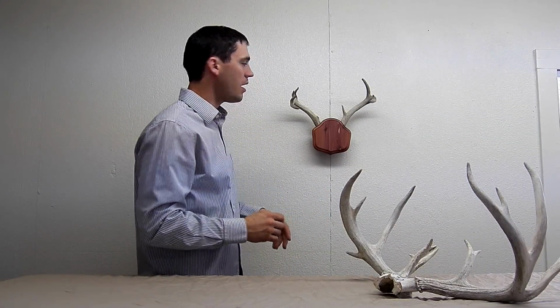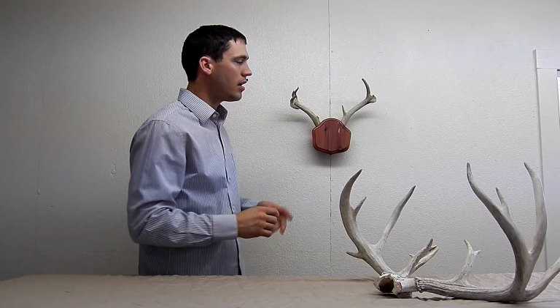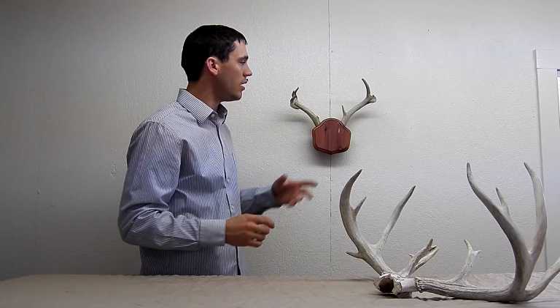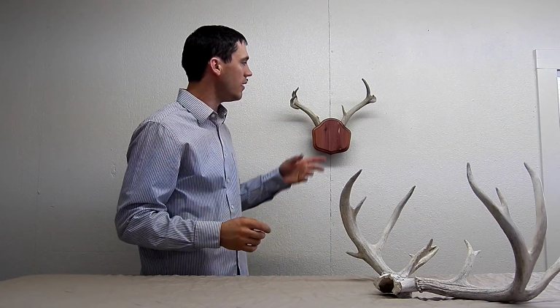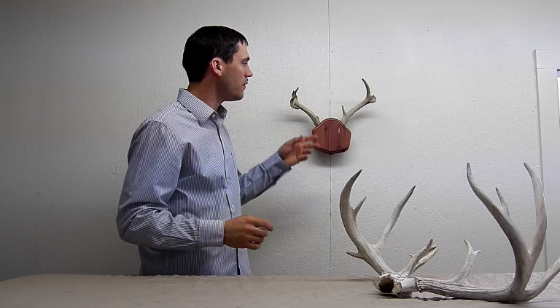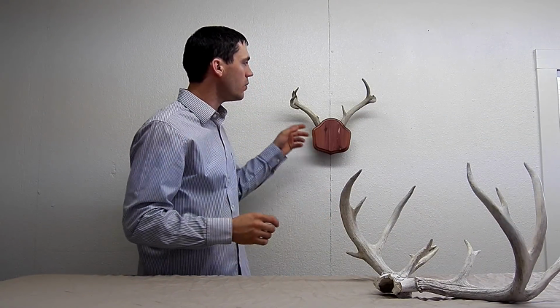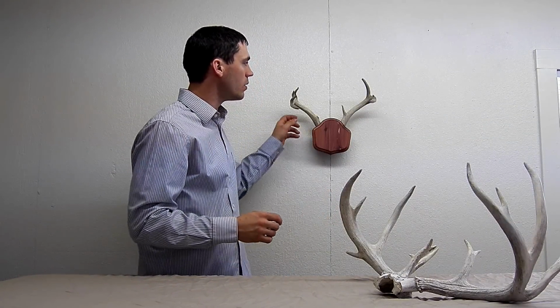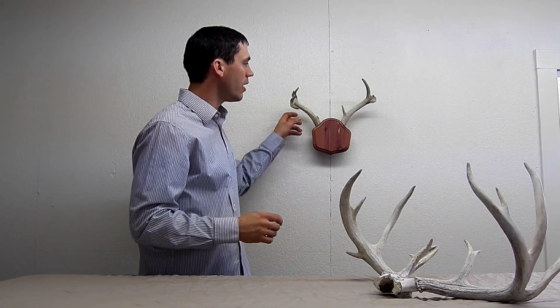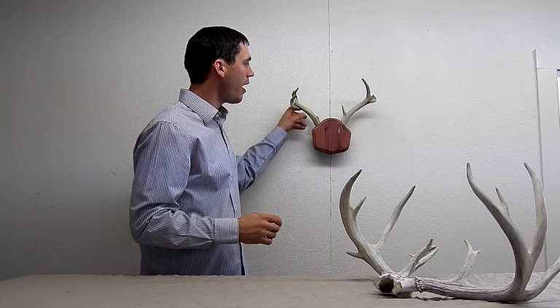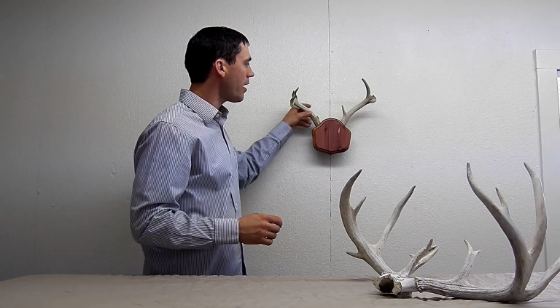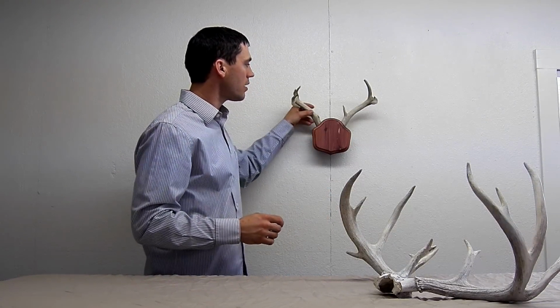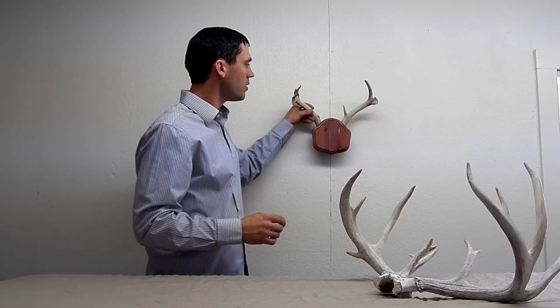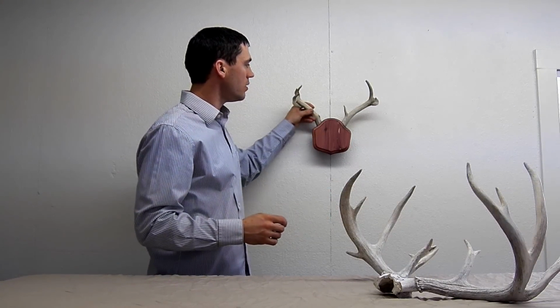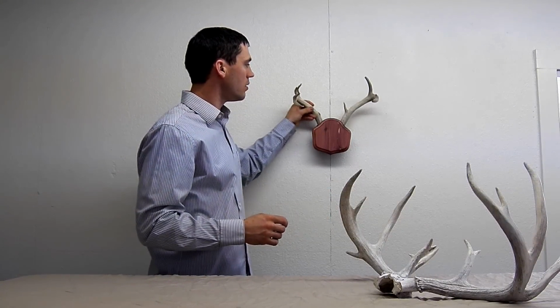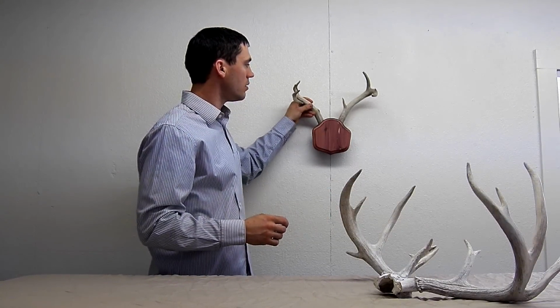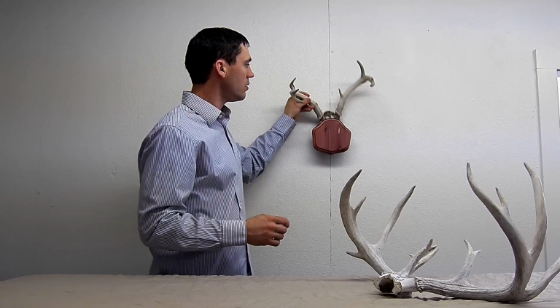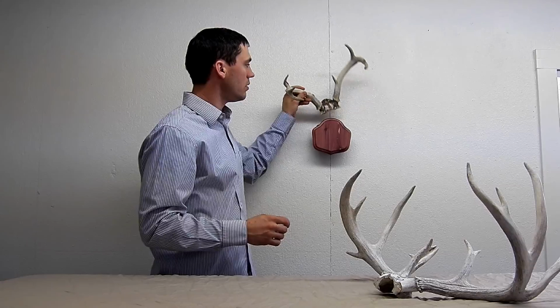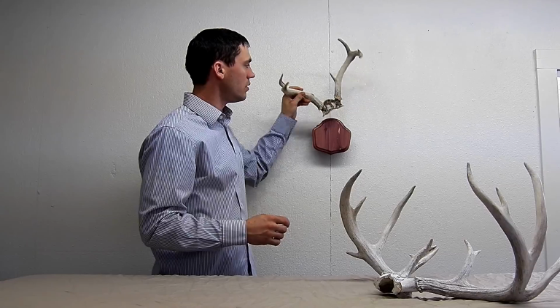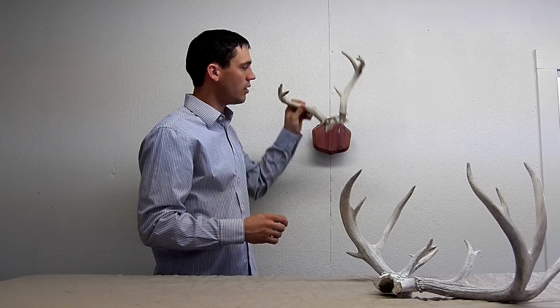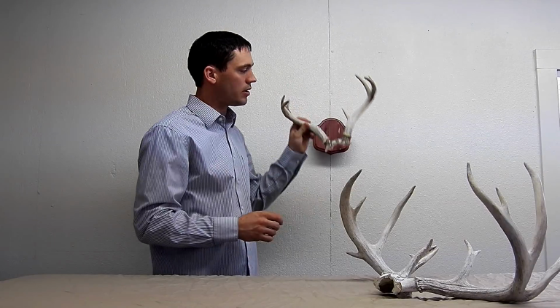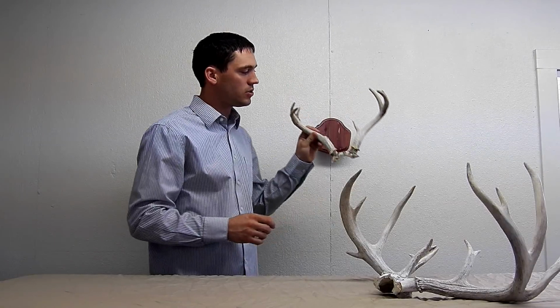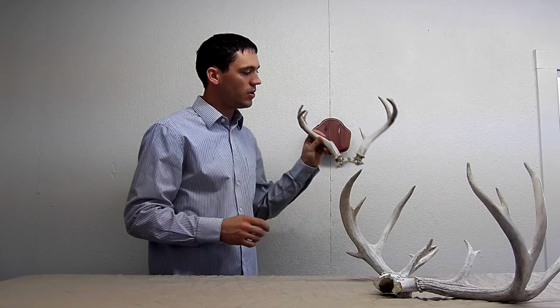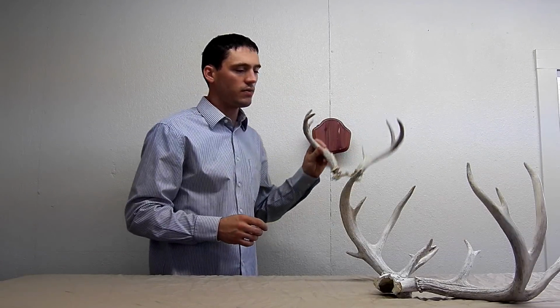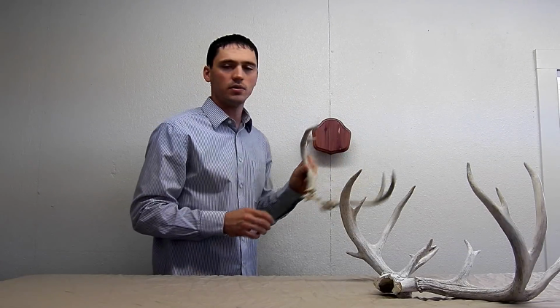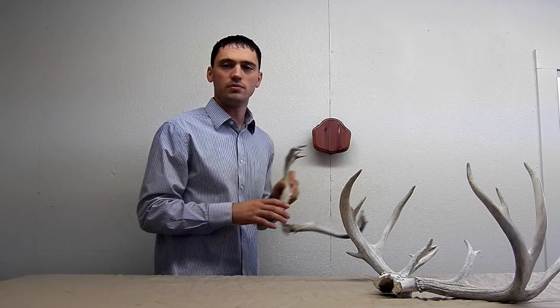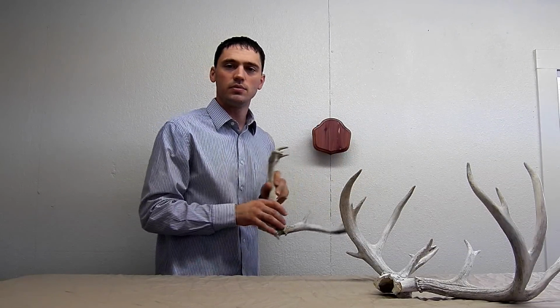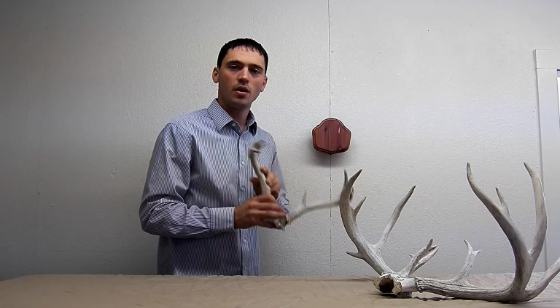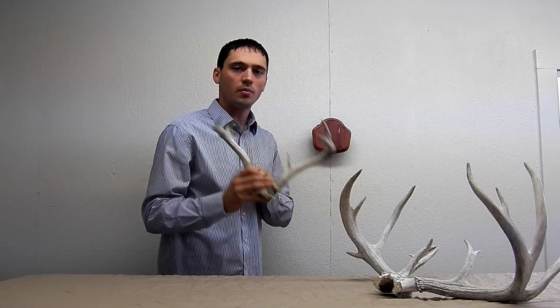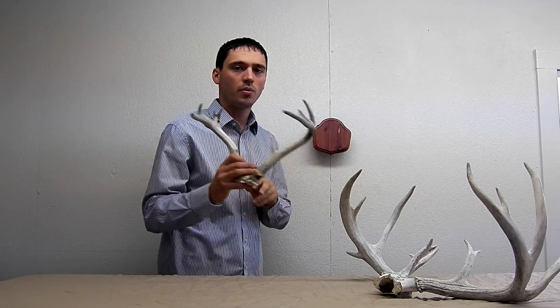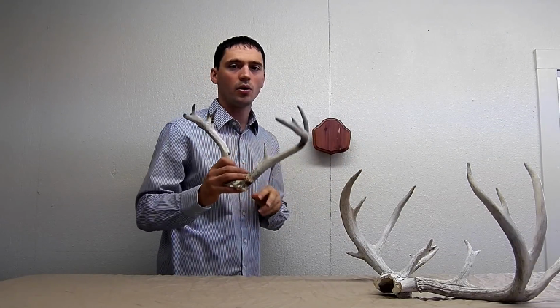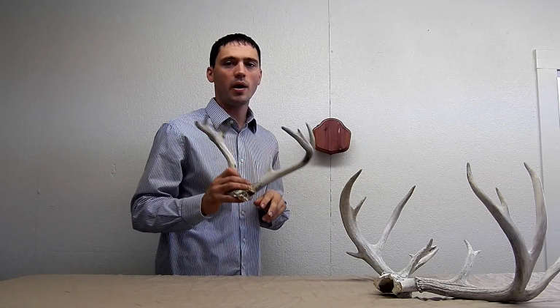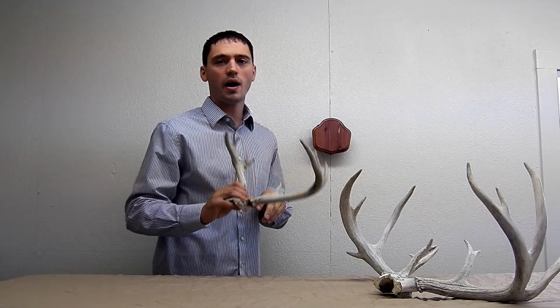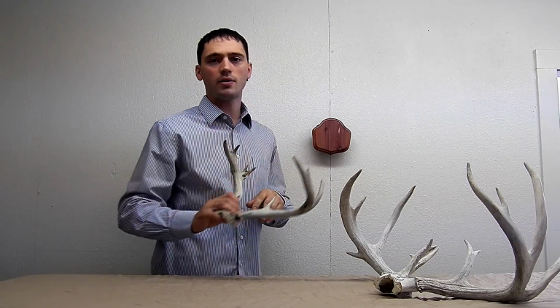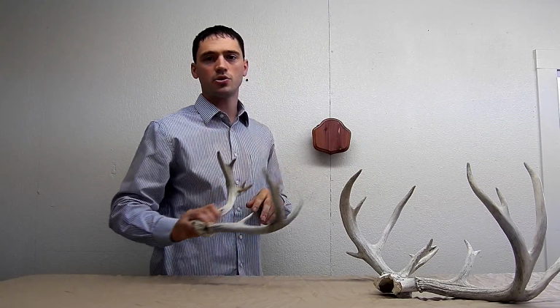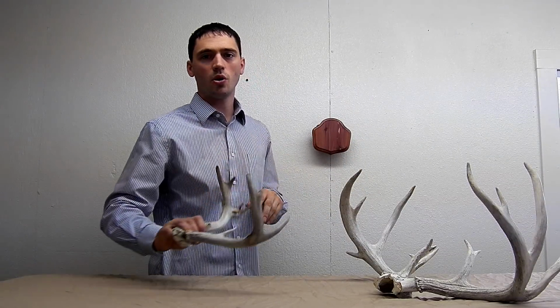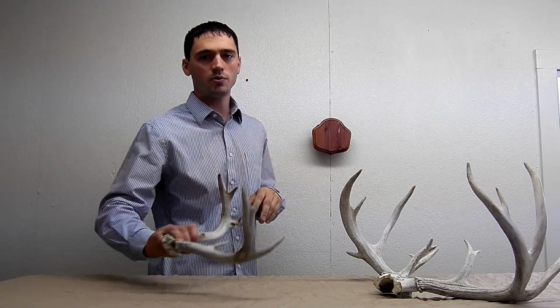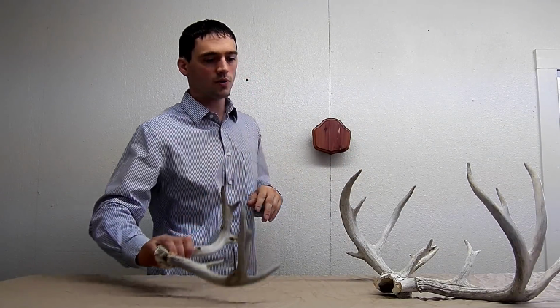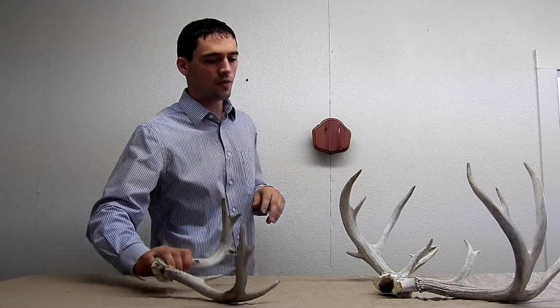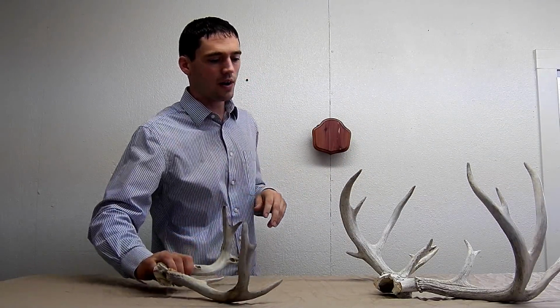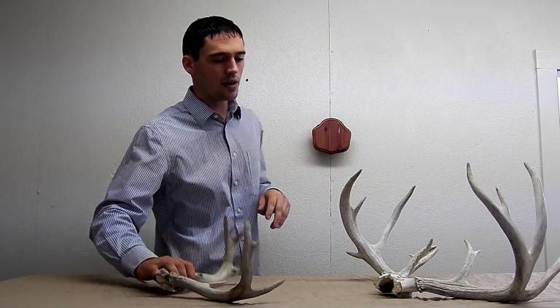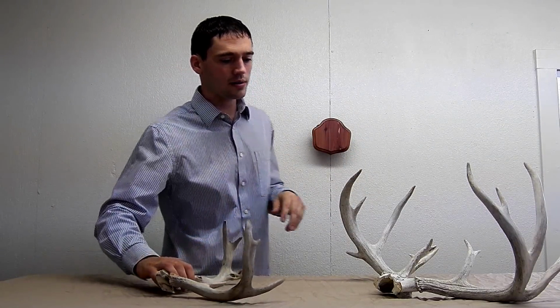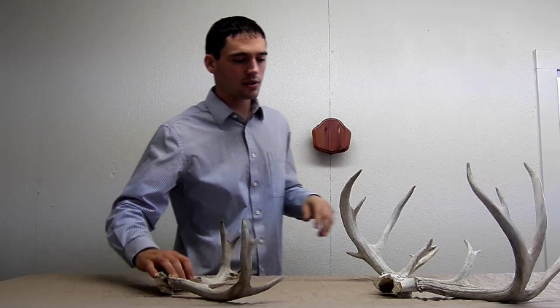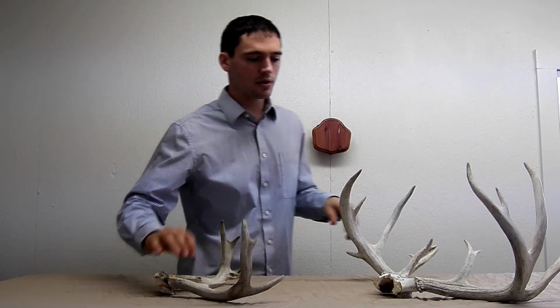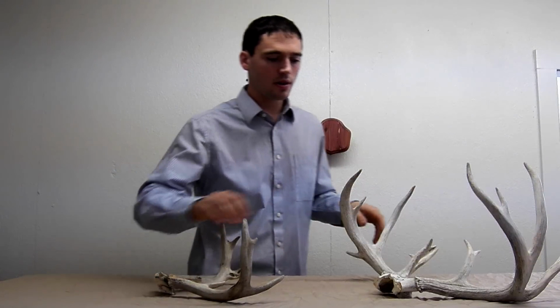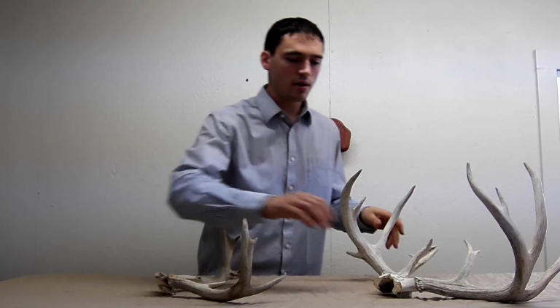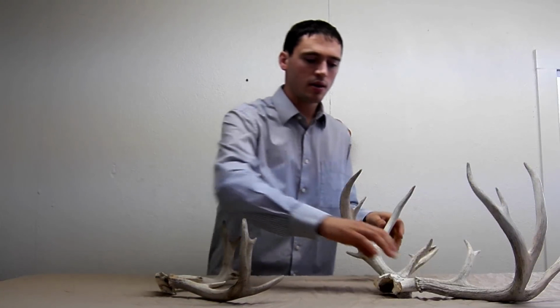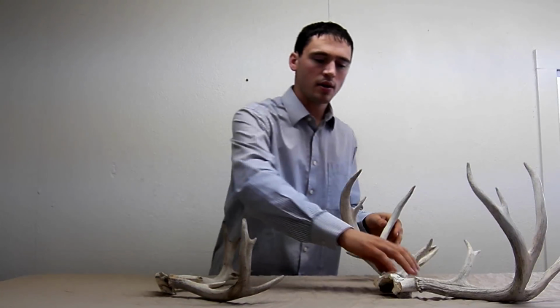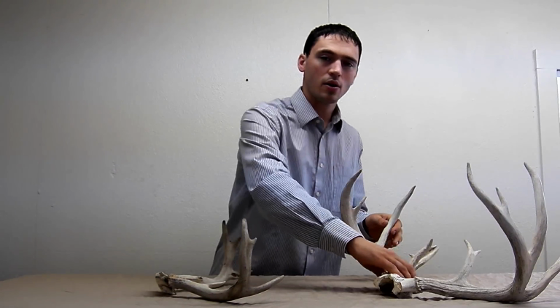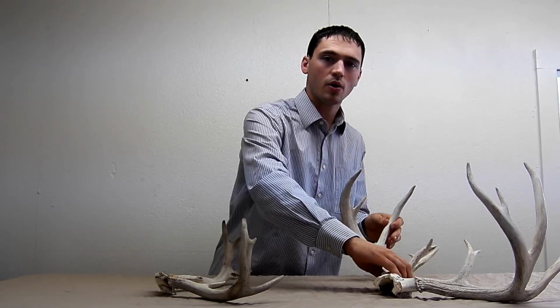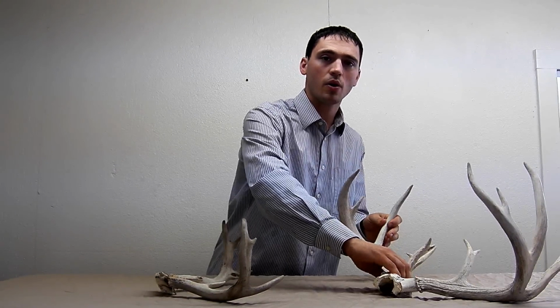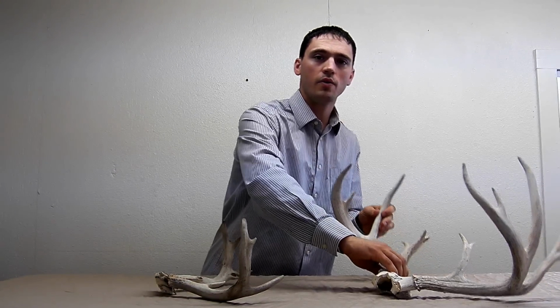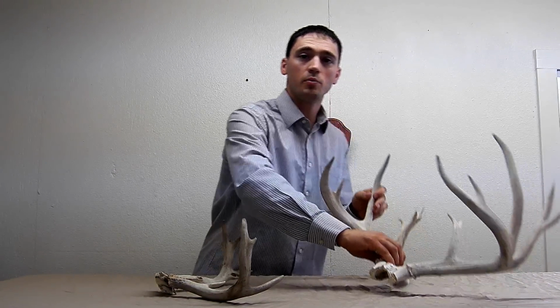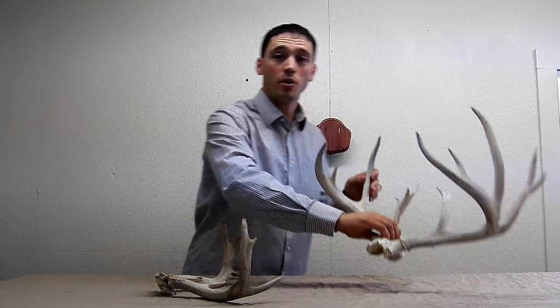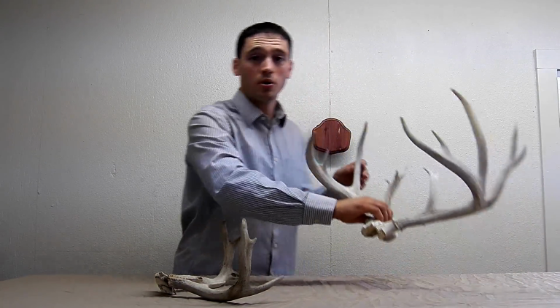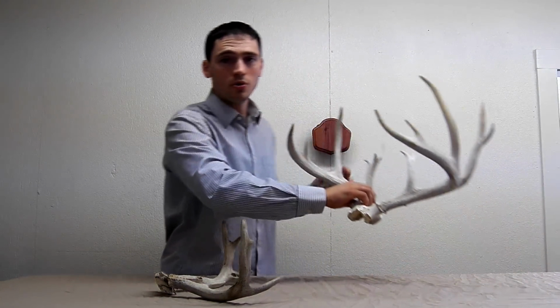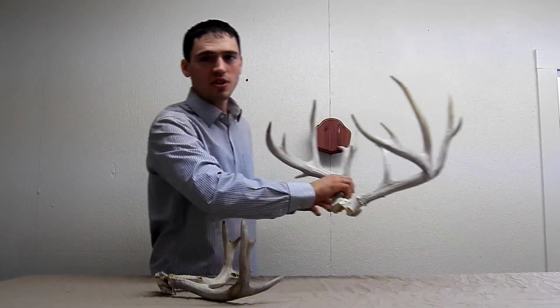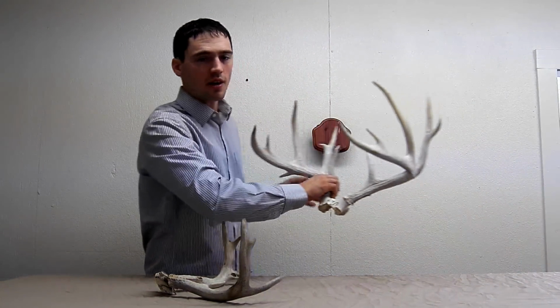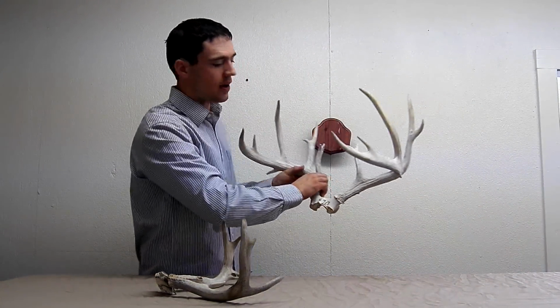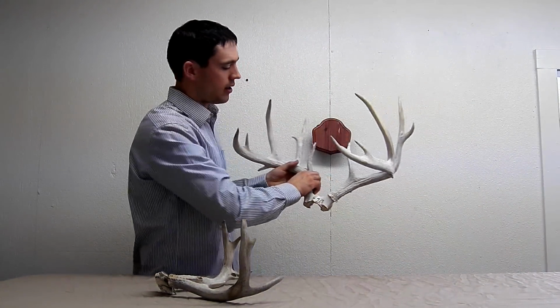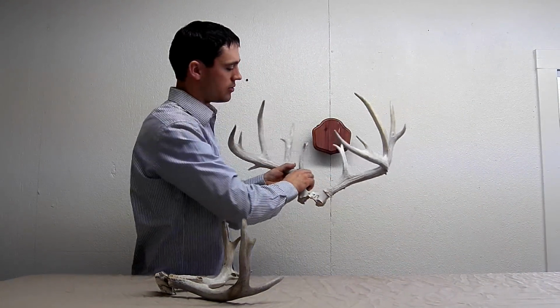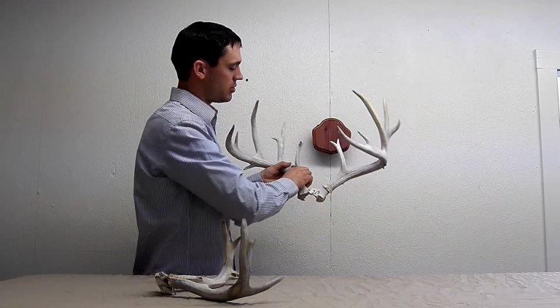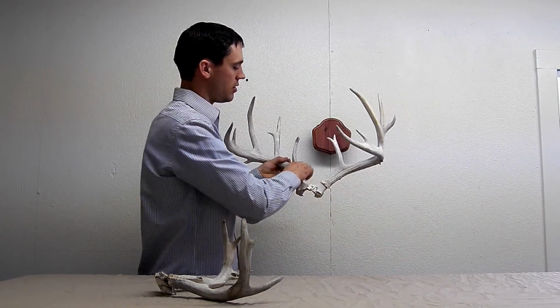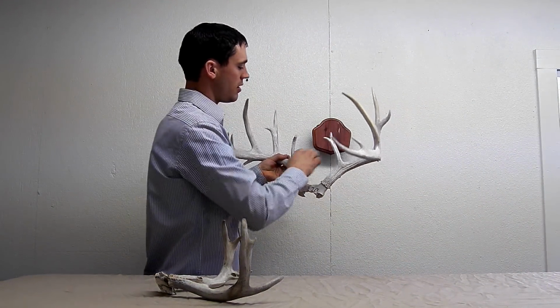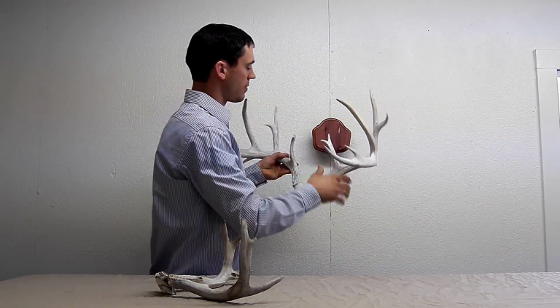And if you would like, you could also pull them out, show them to friends, or even put a new set of antlers in there.